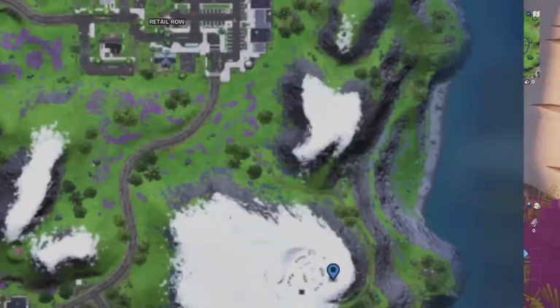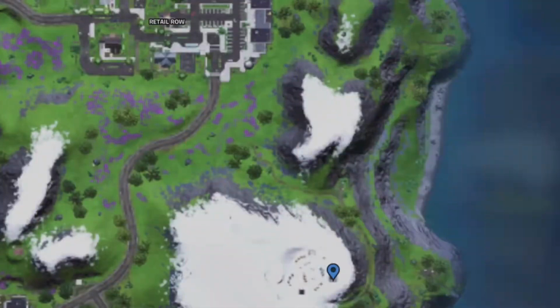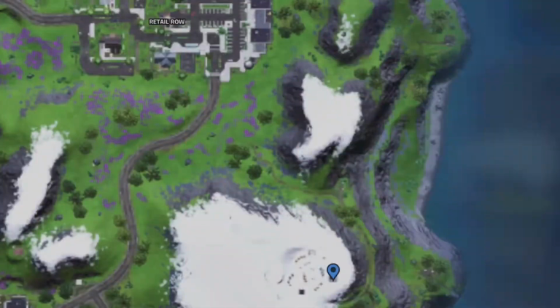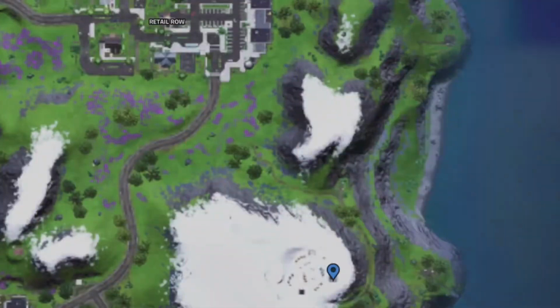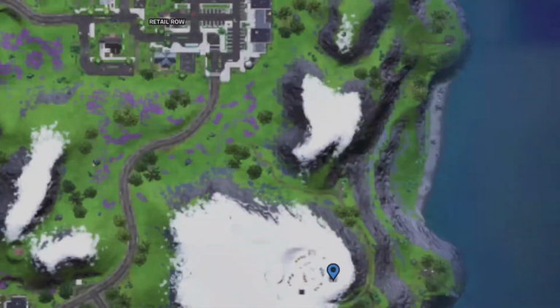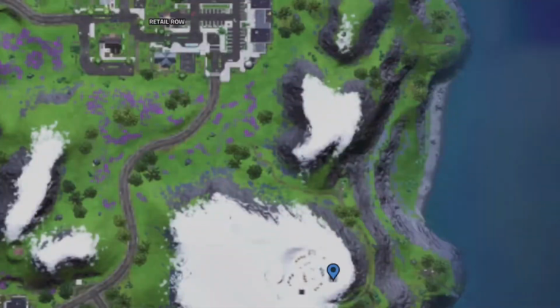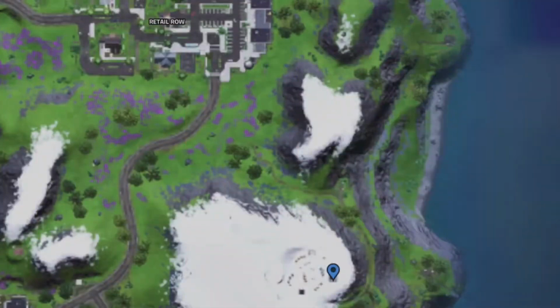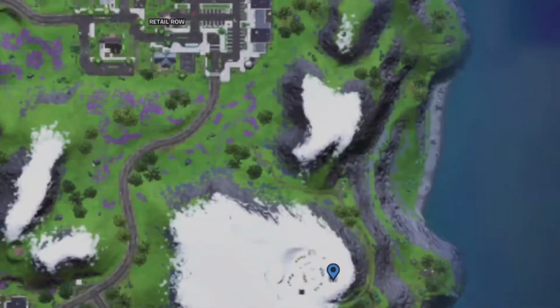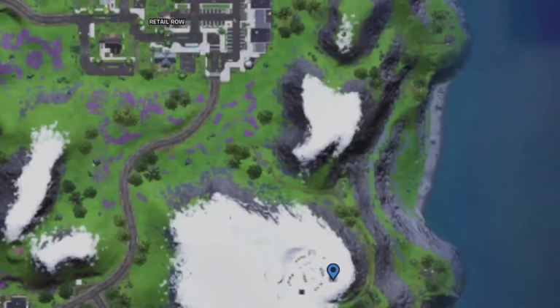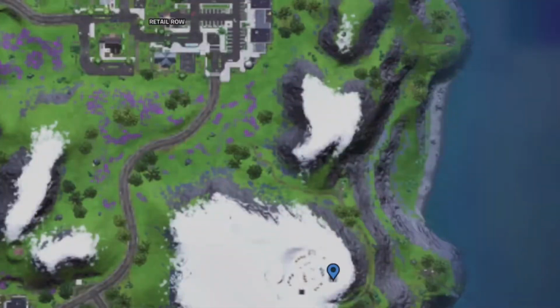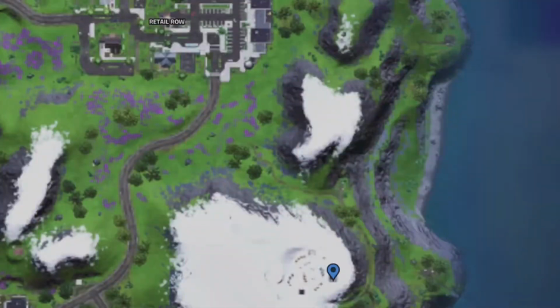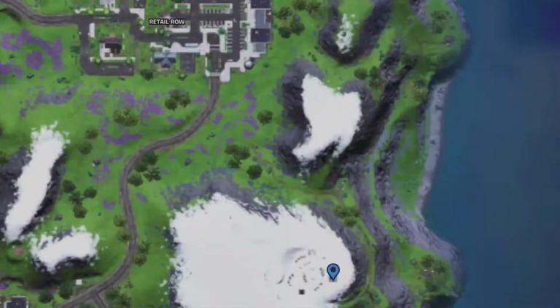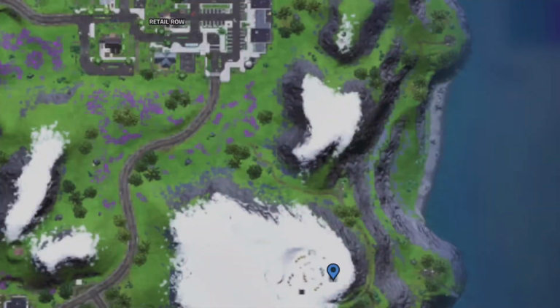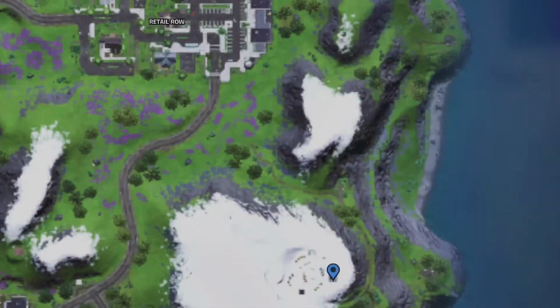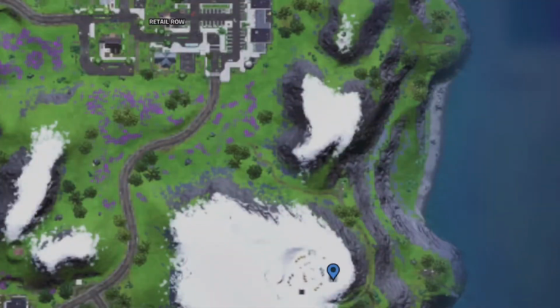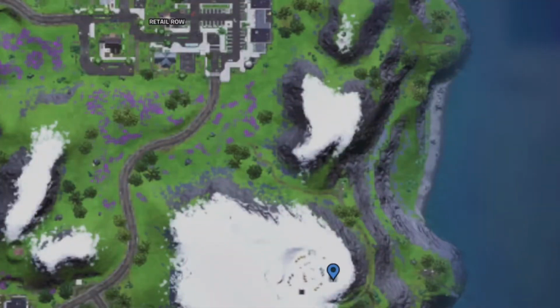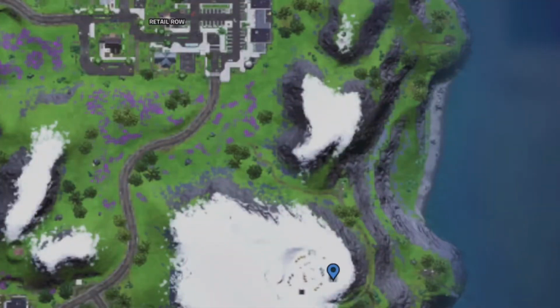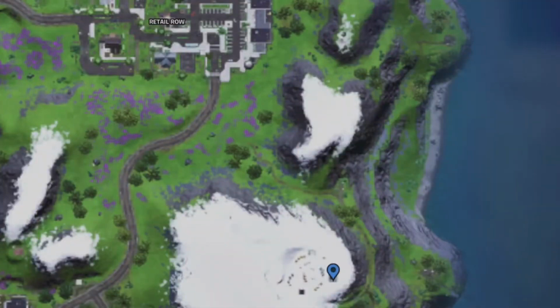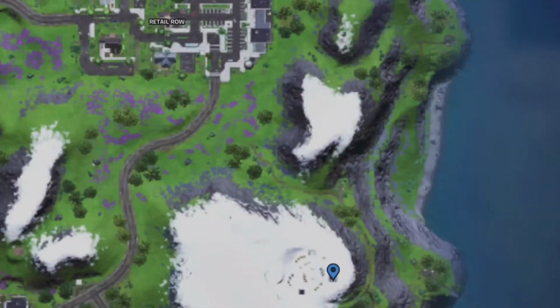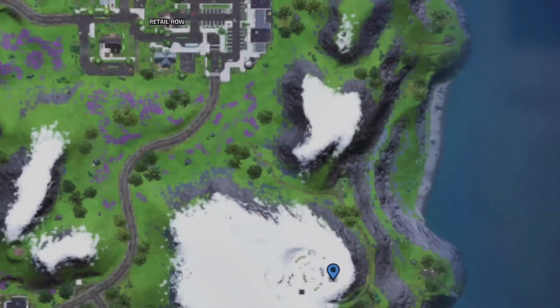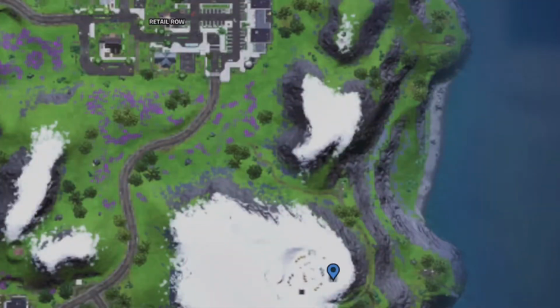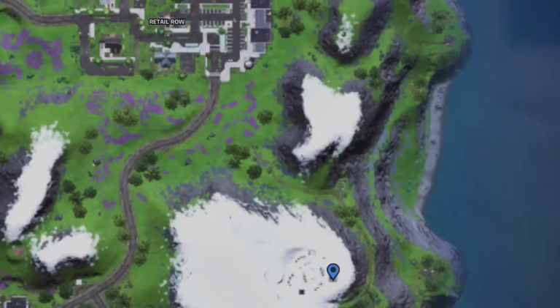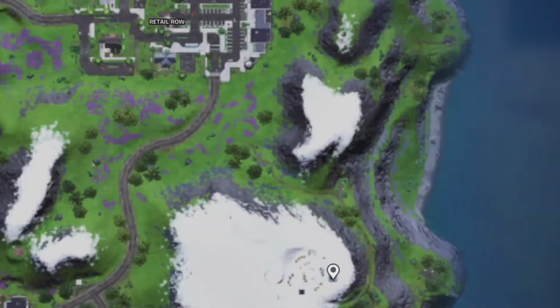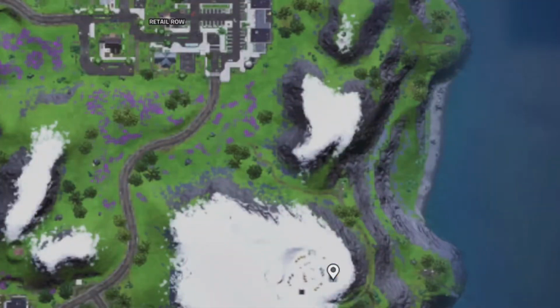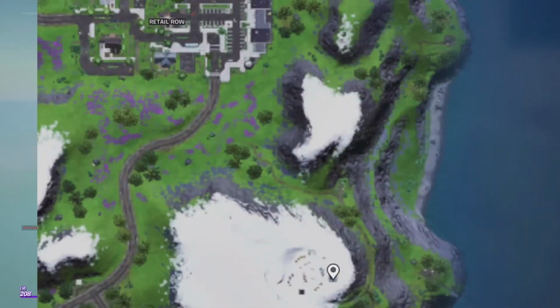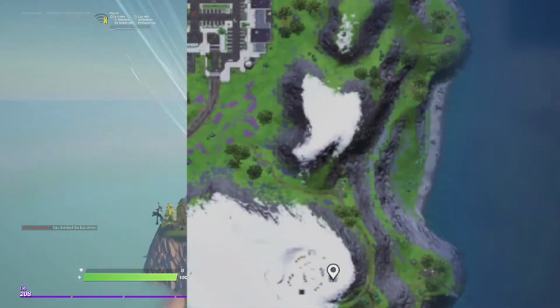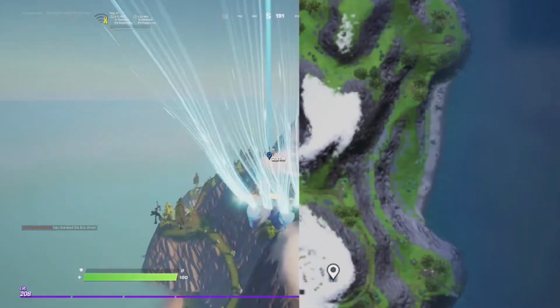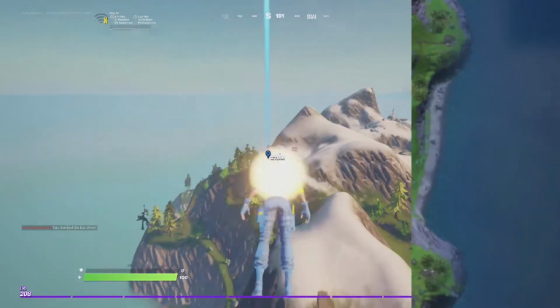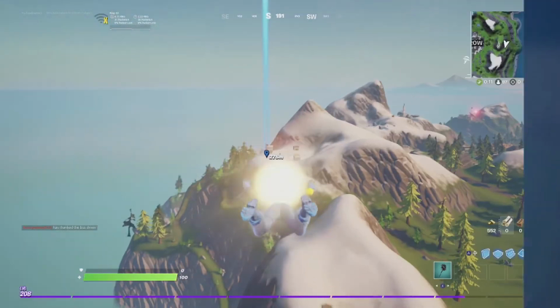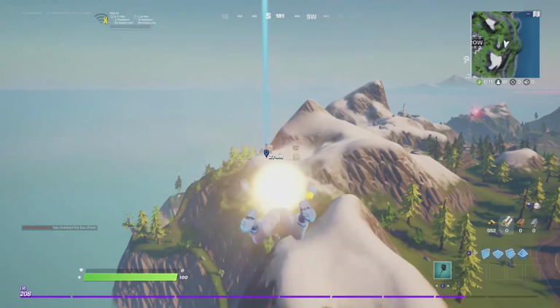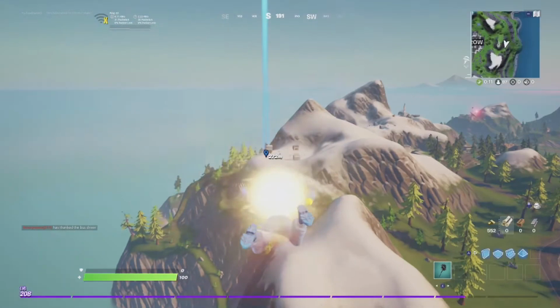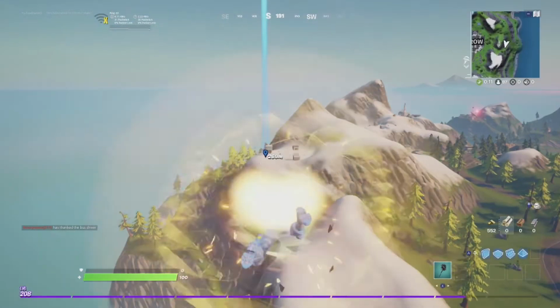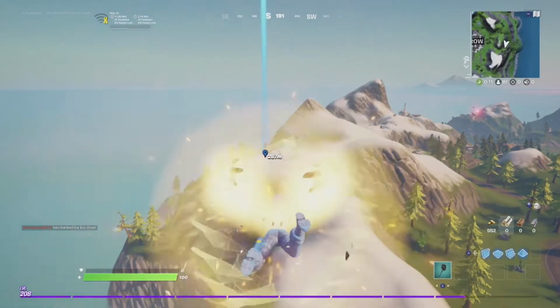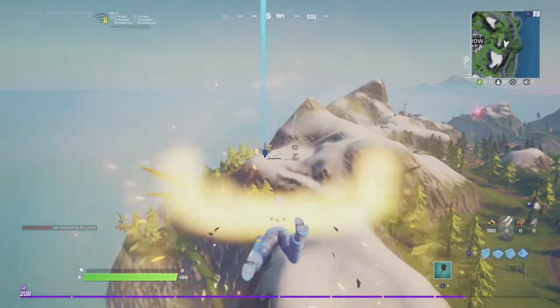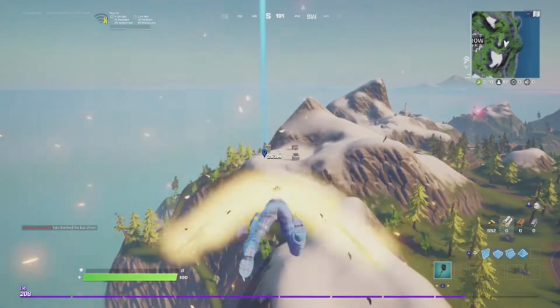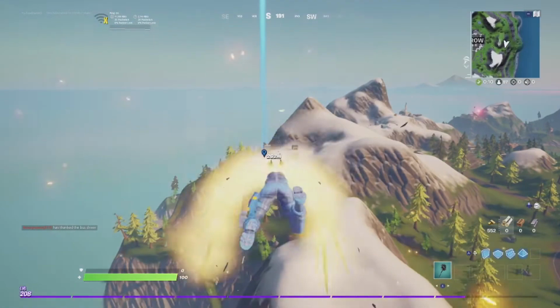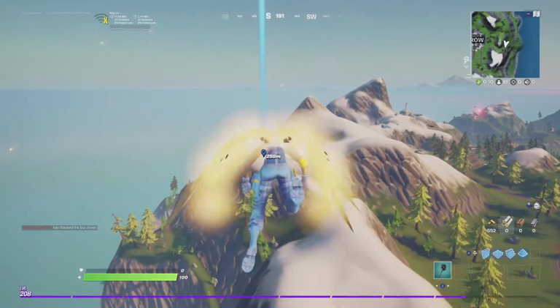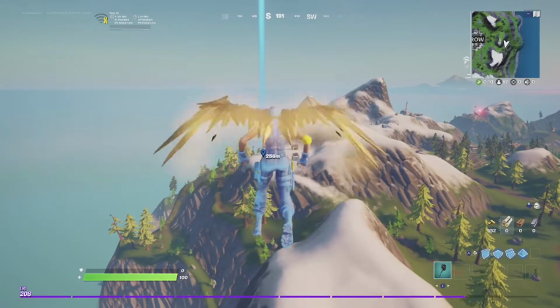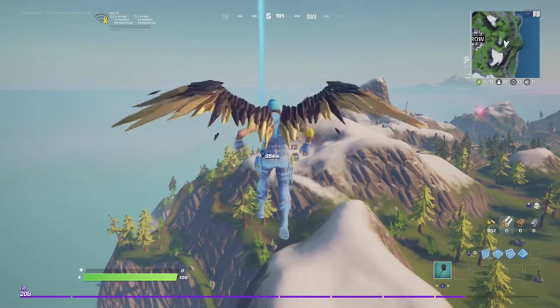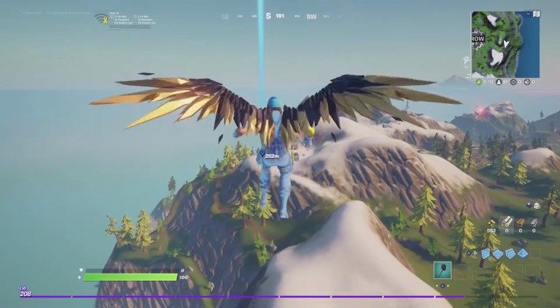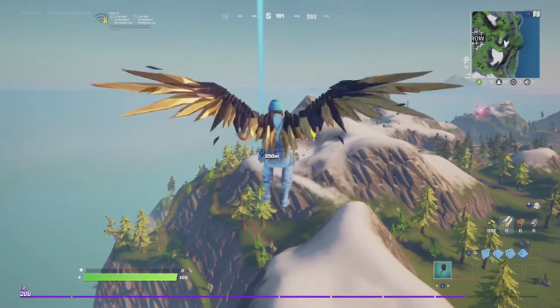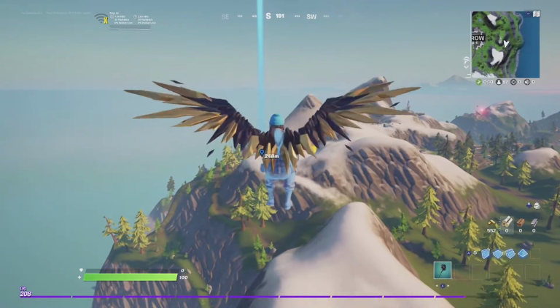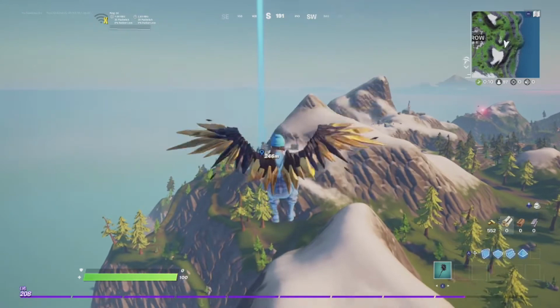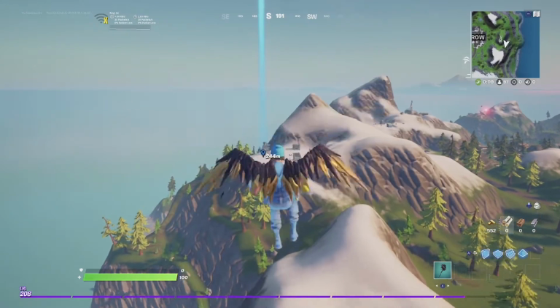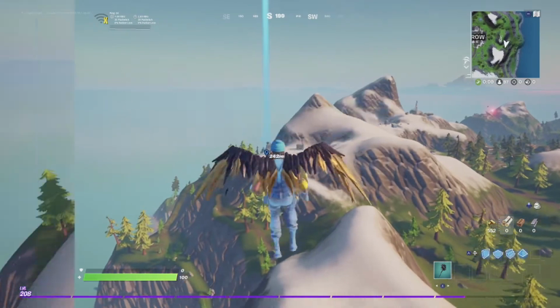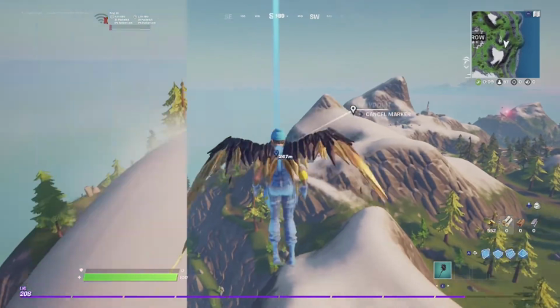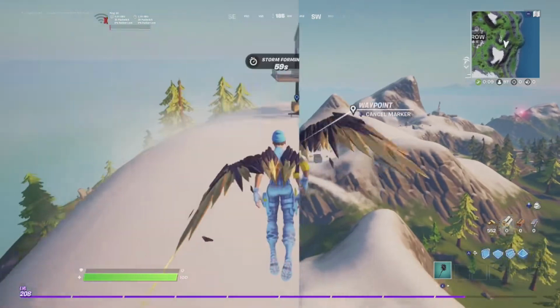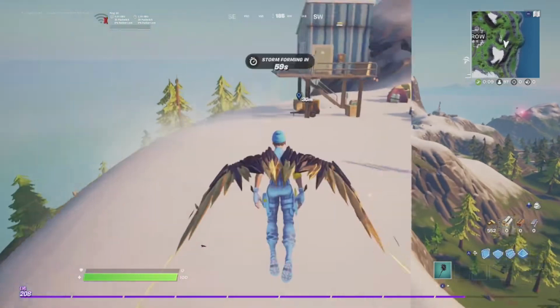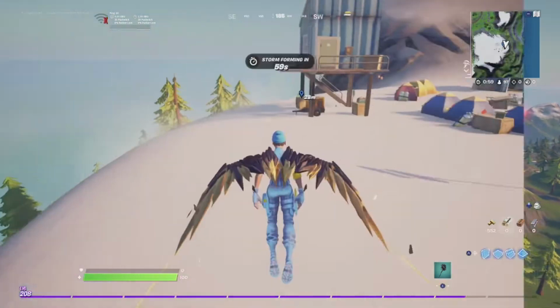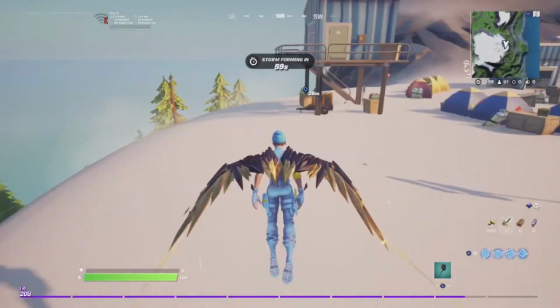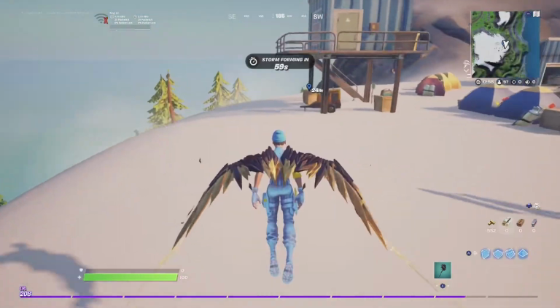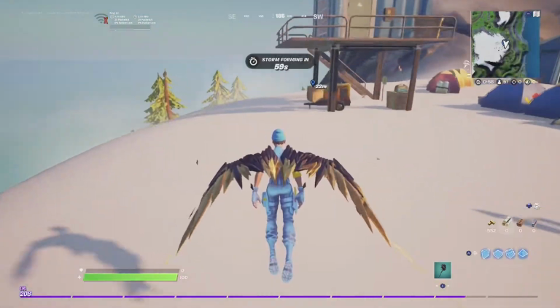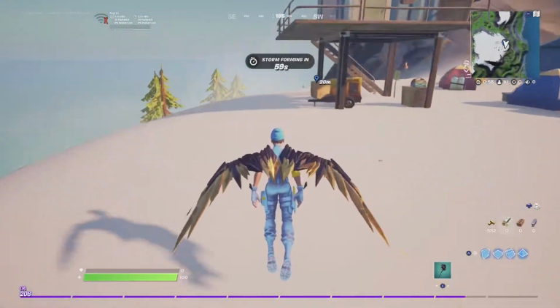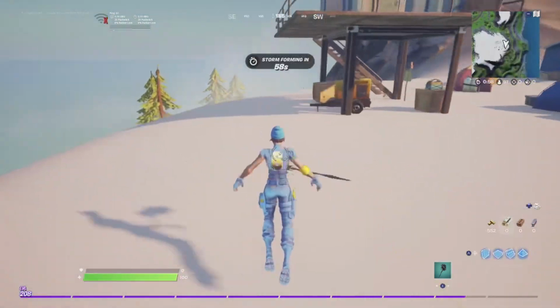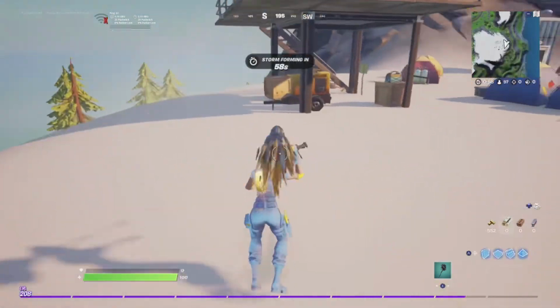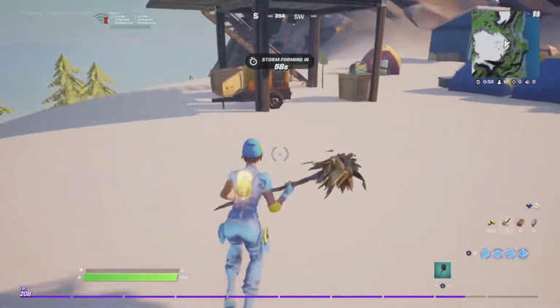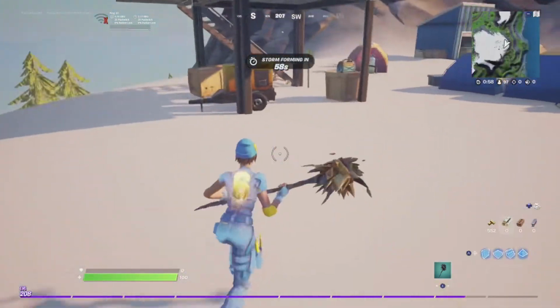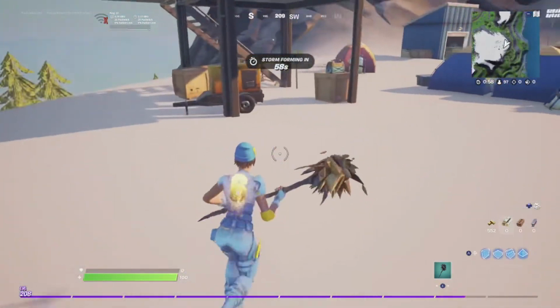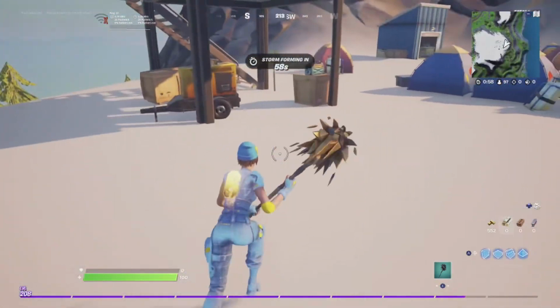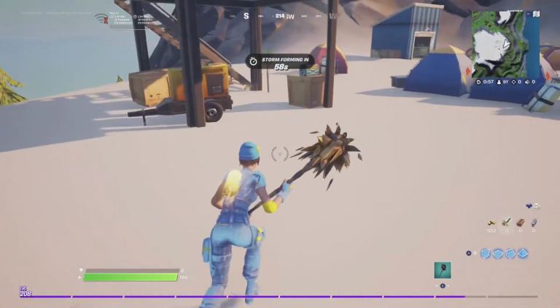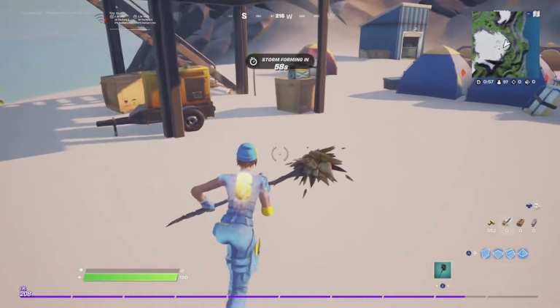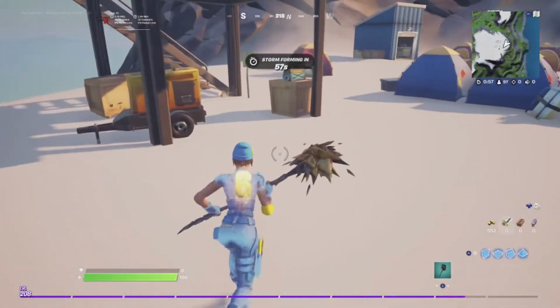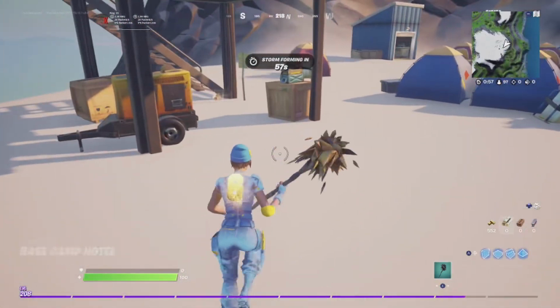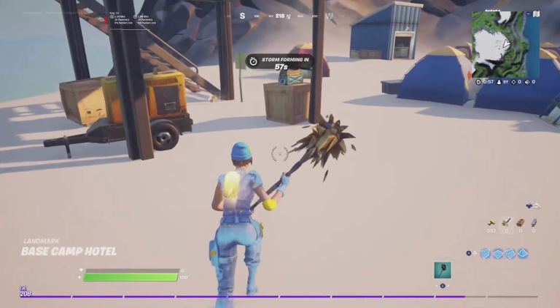The fourth alien artifact is located near Retail Row by this mountain, inside this building.